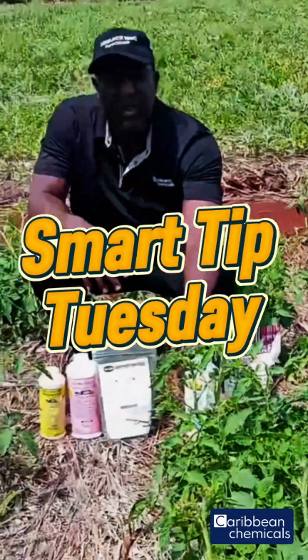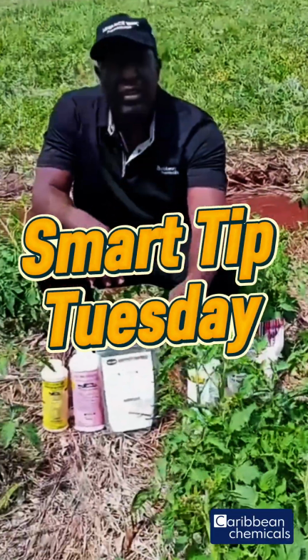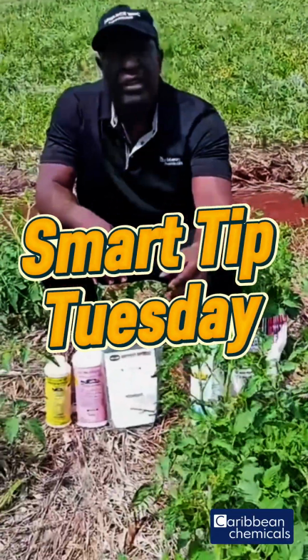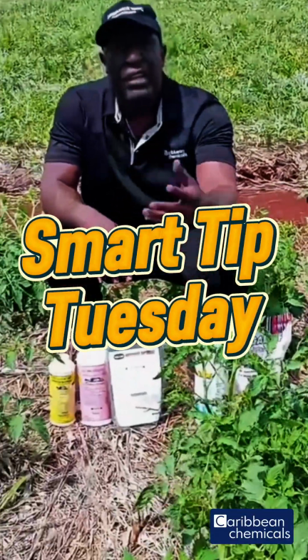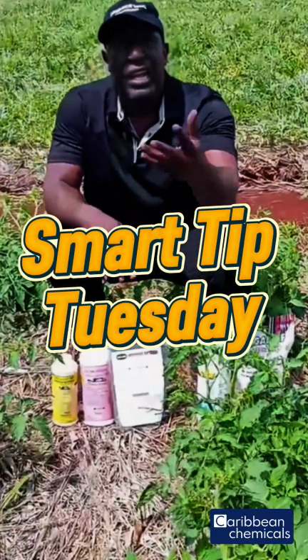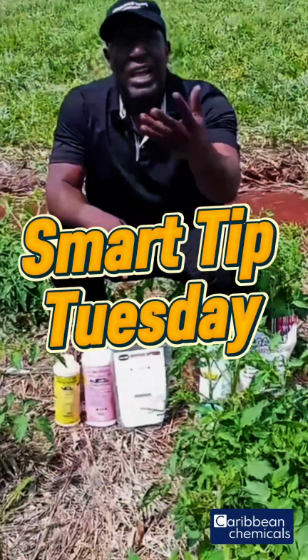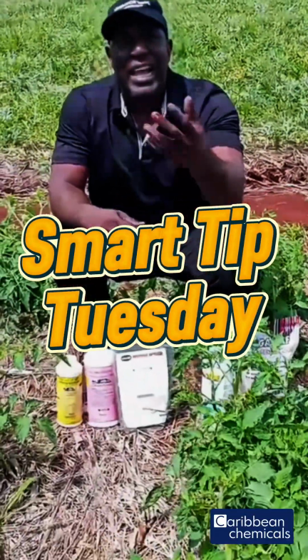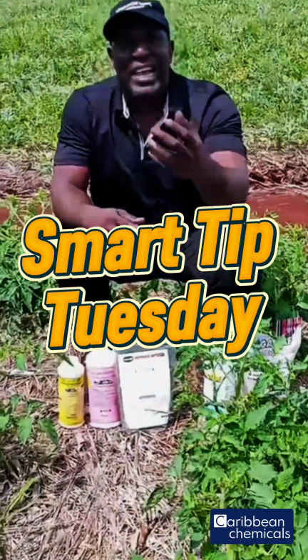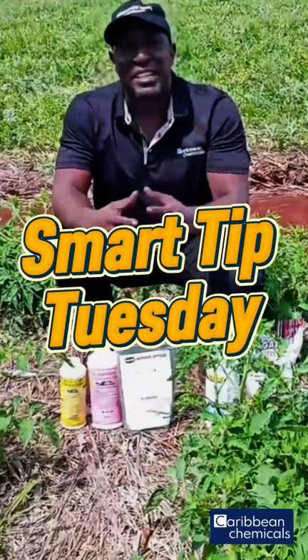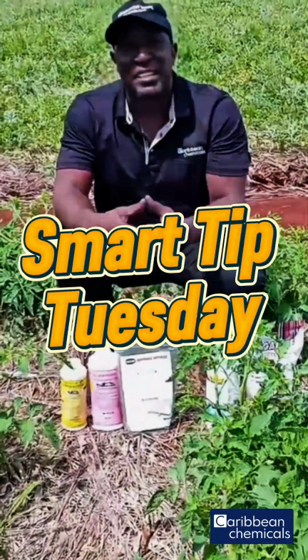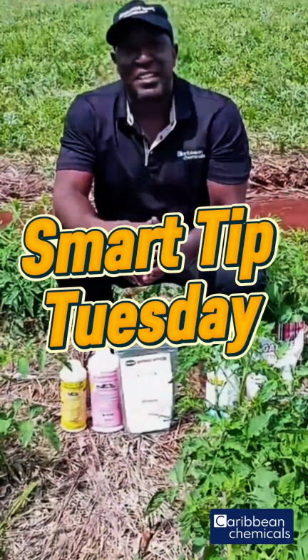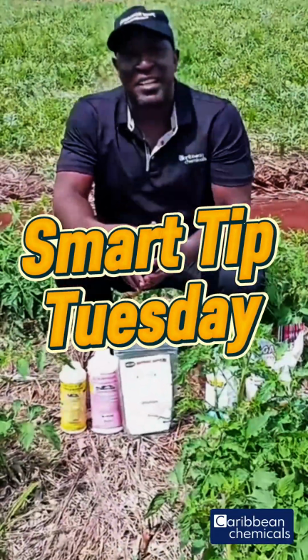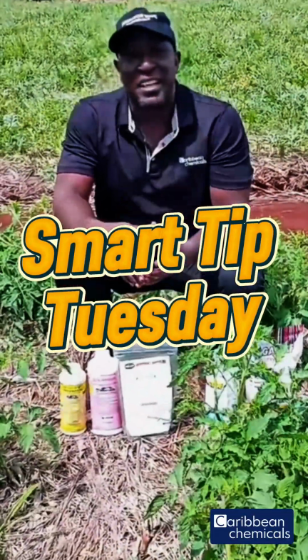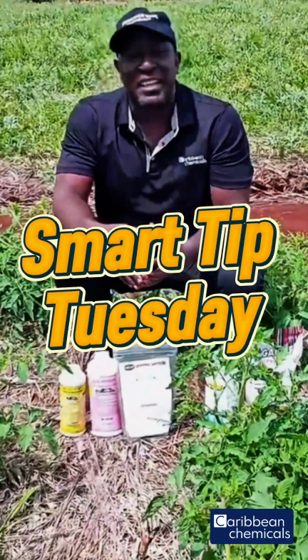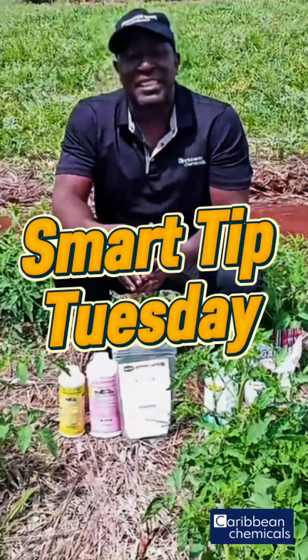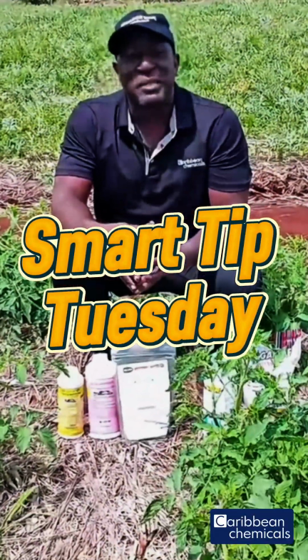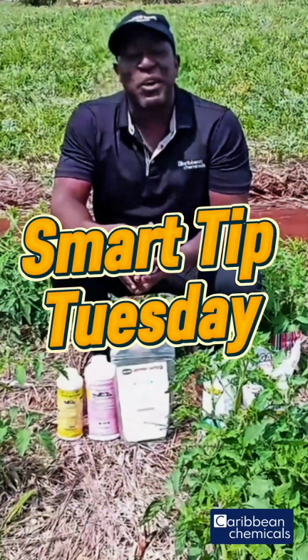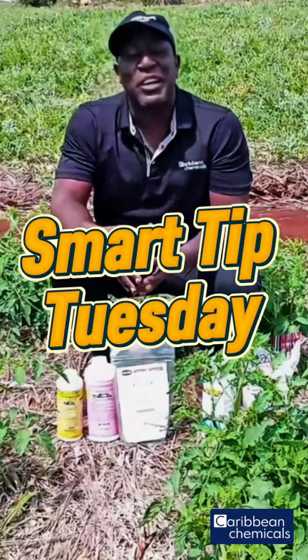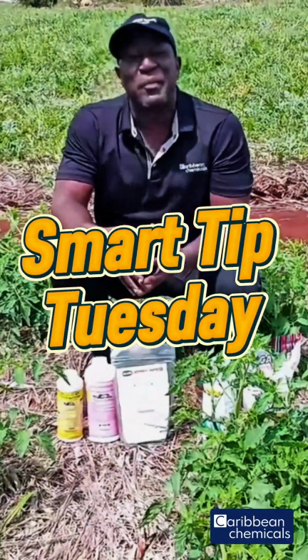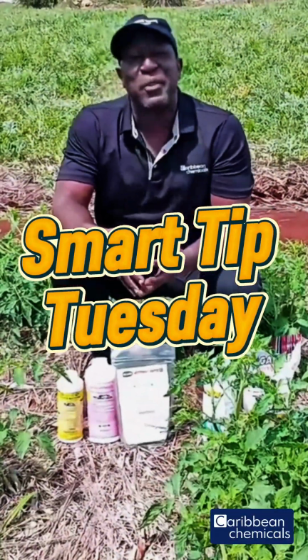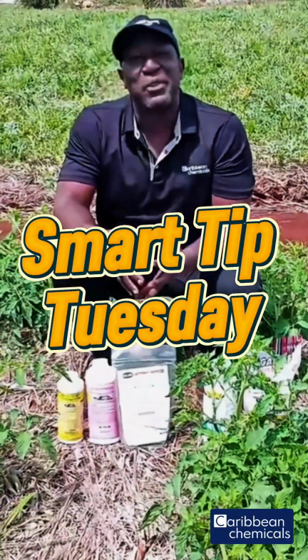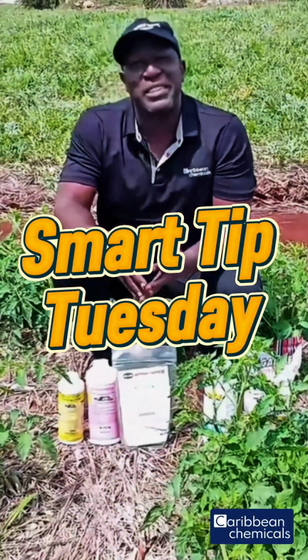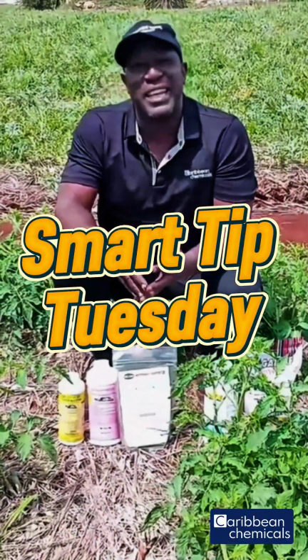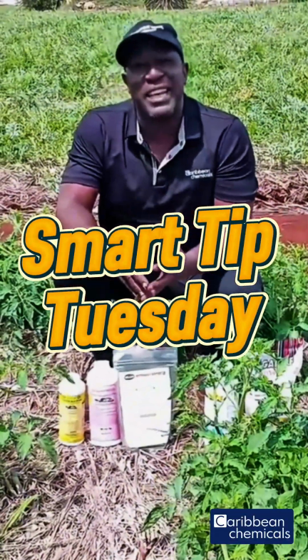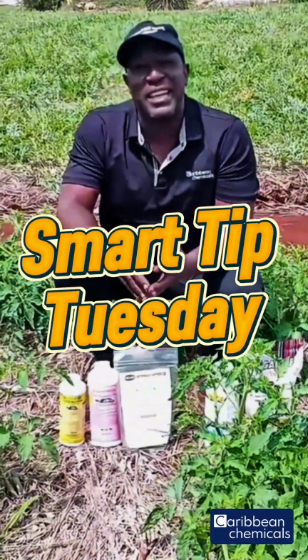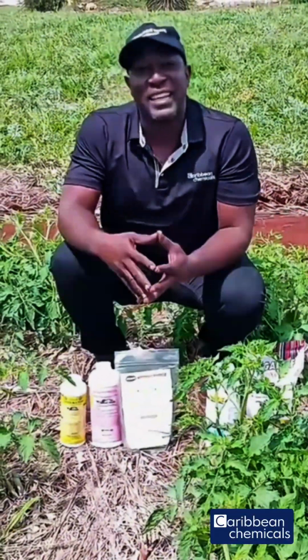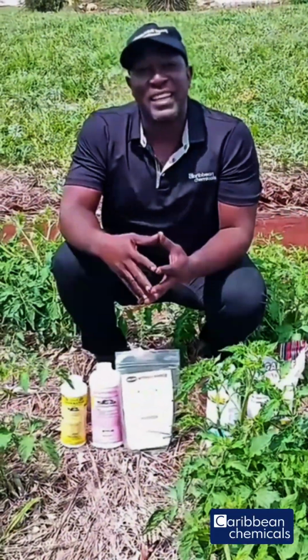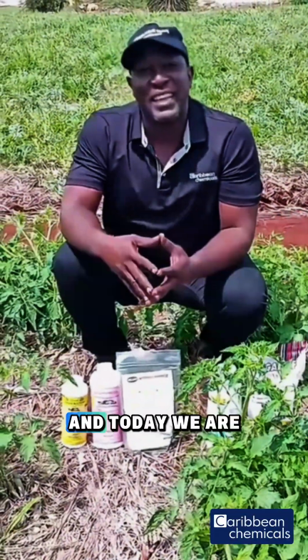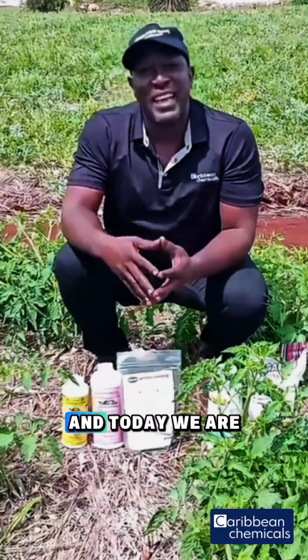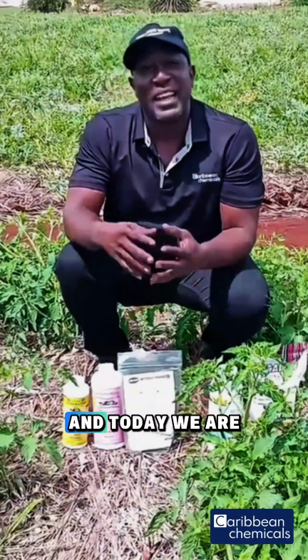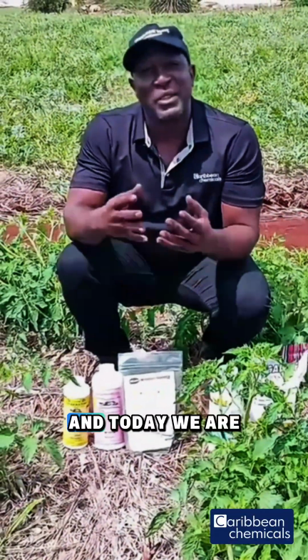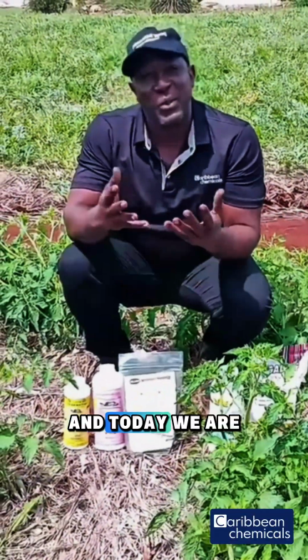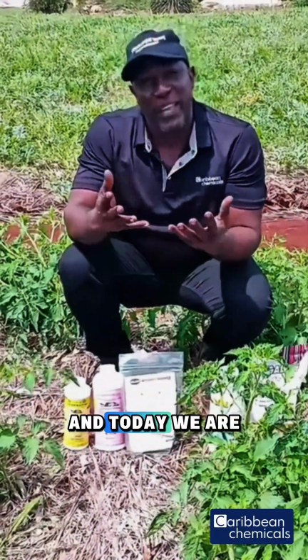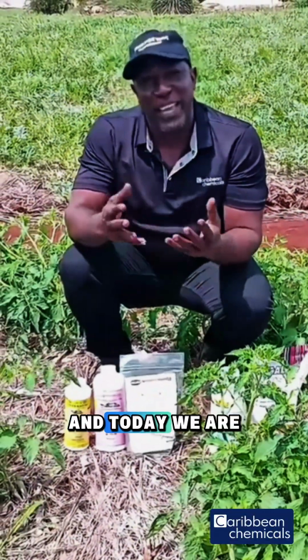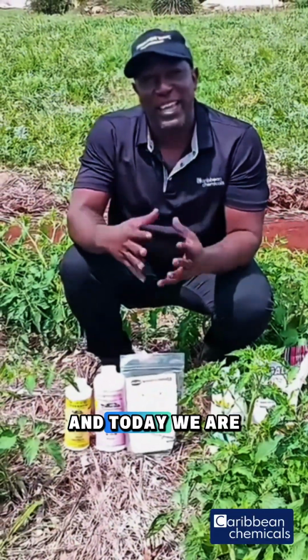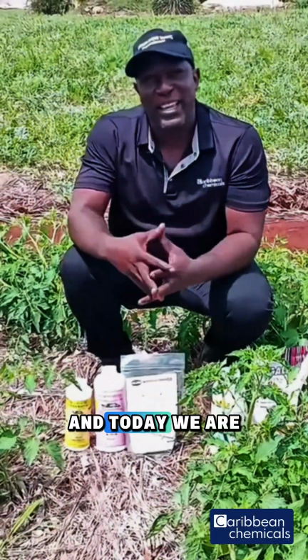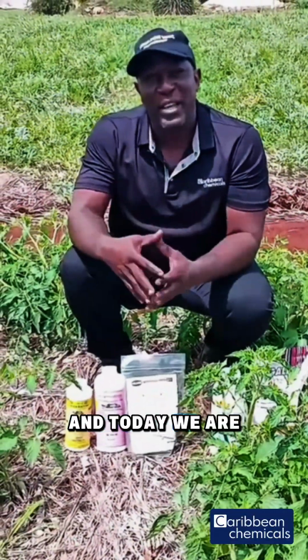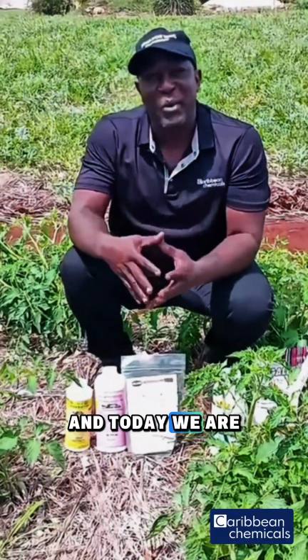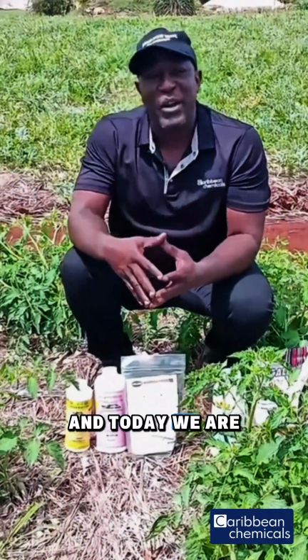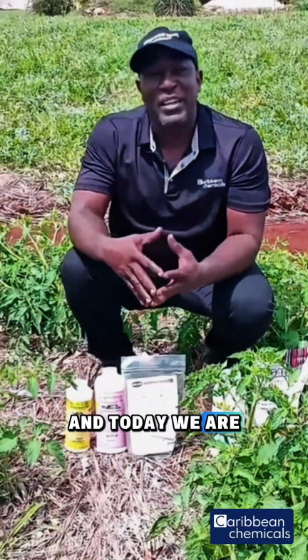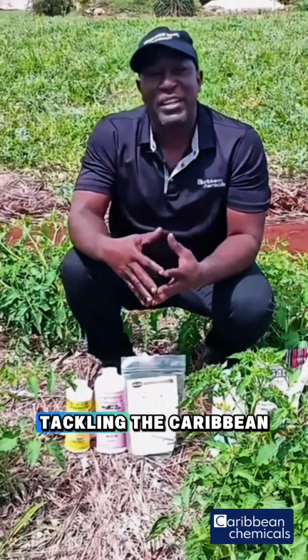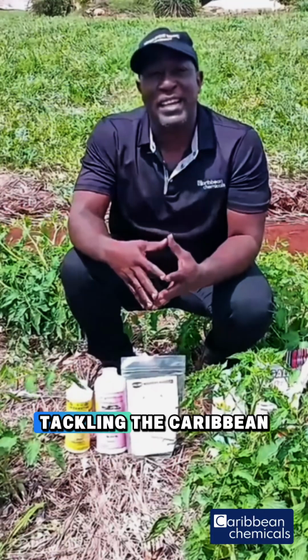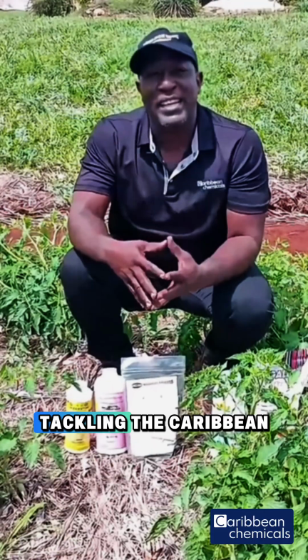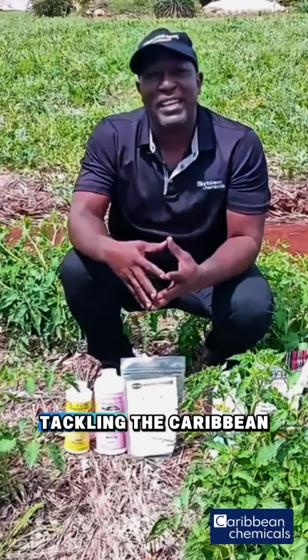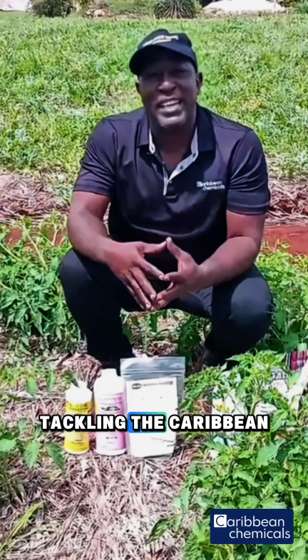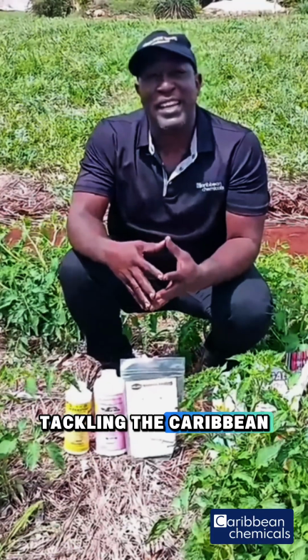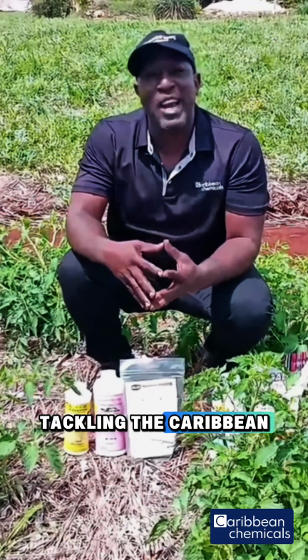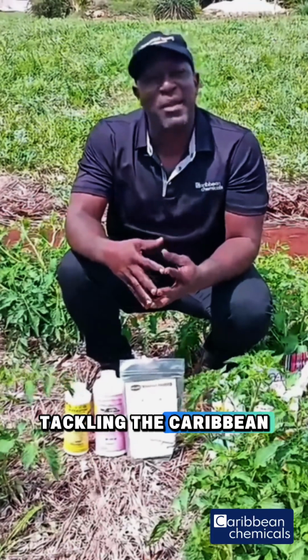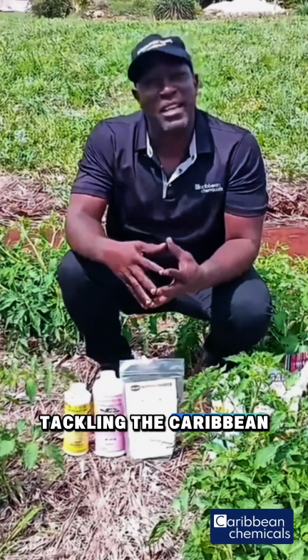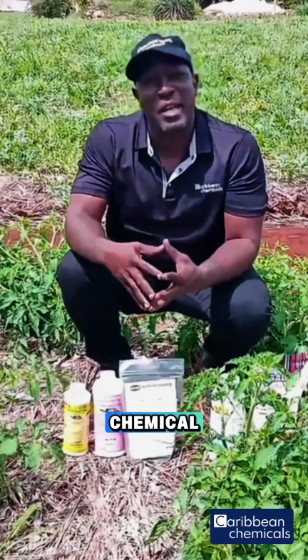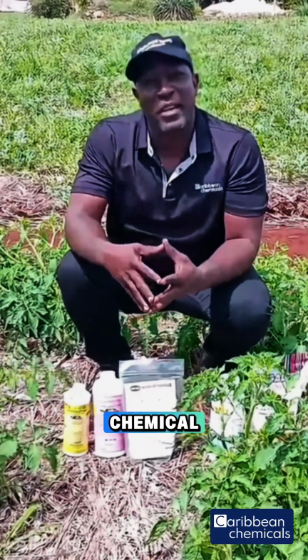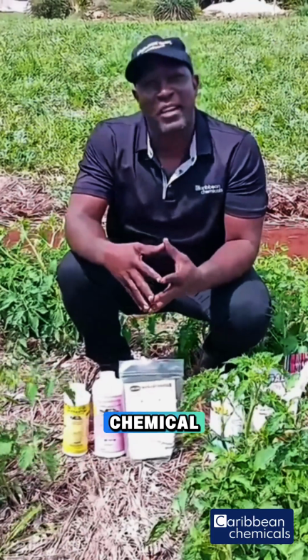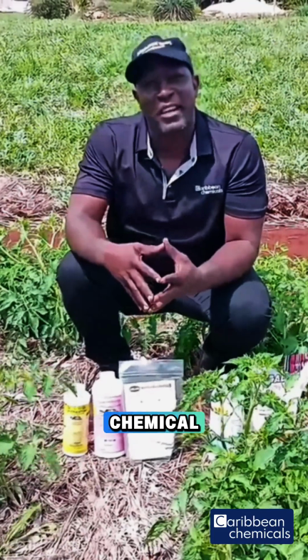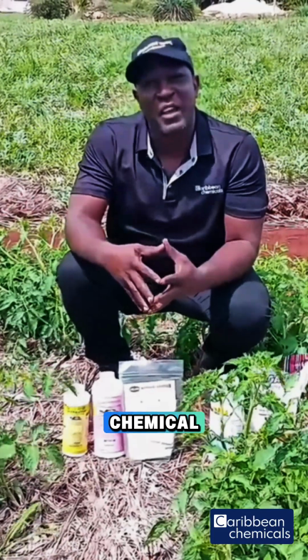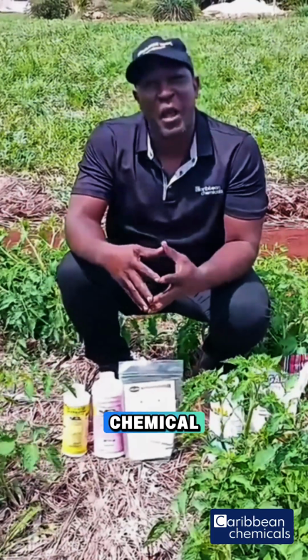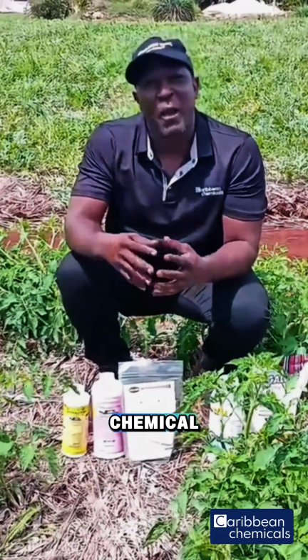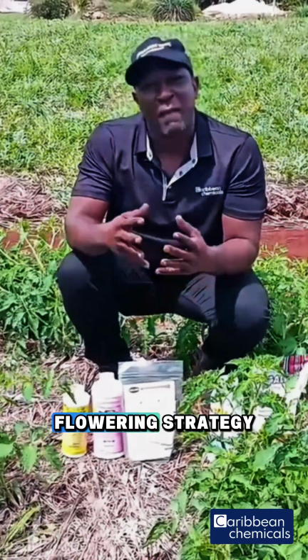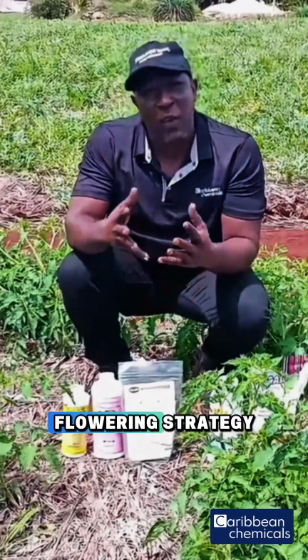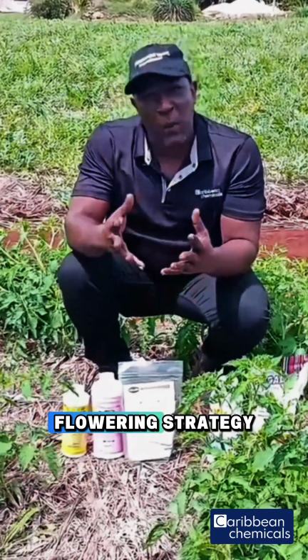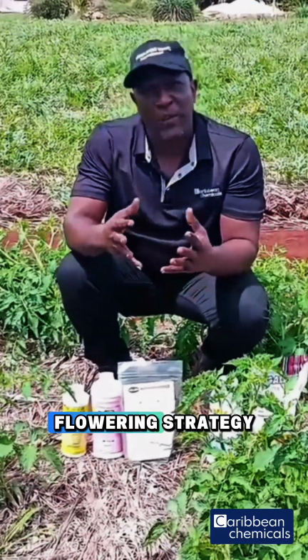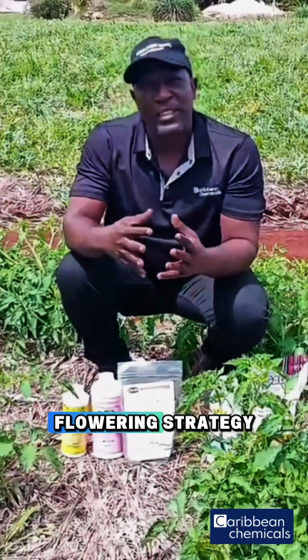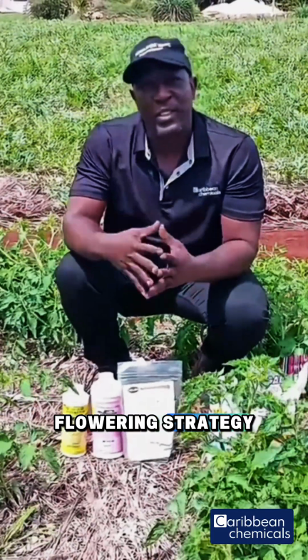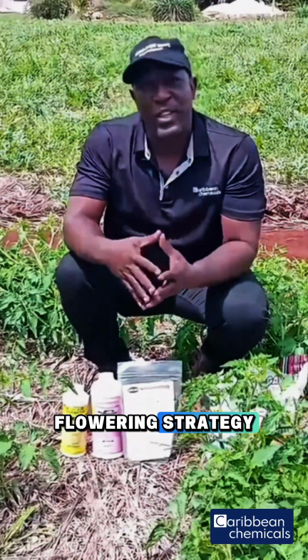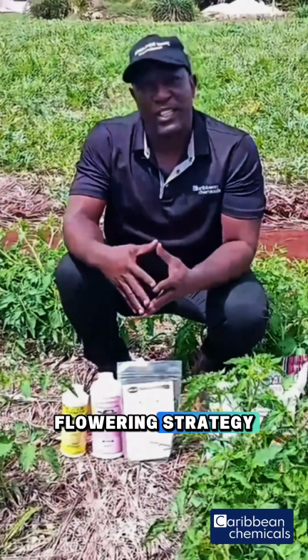Hi, it's Smart Tip Tuesday and today we are tackling the Caribbean Chemical Flowering Strategy.